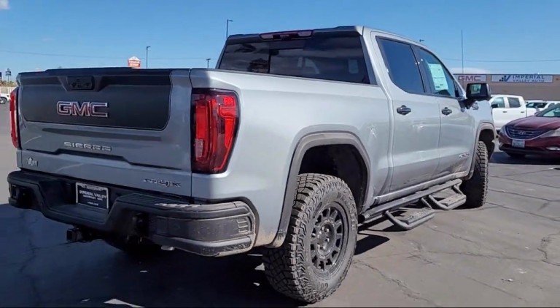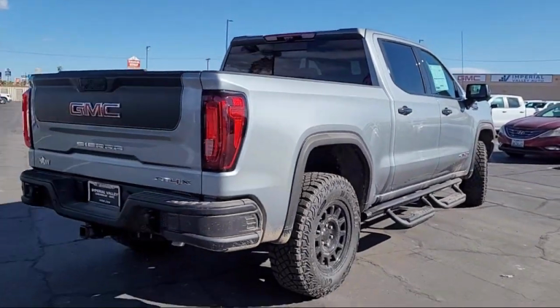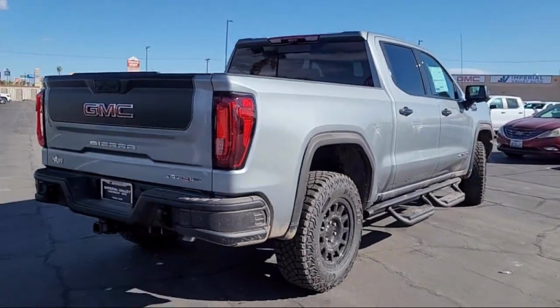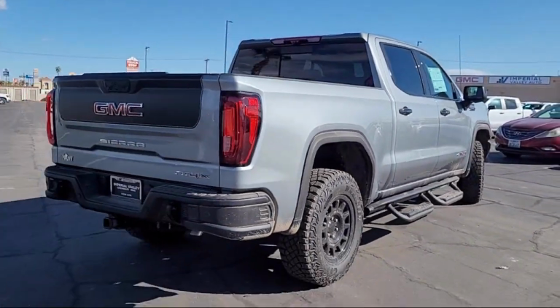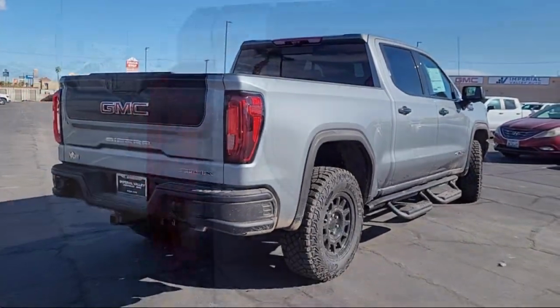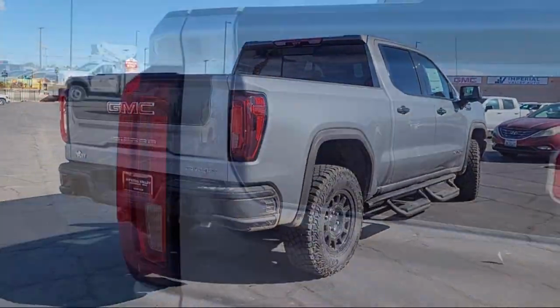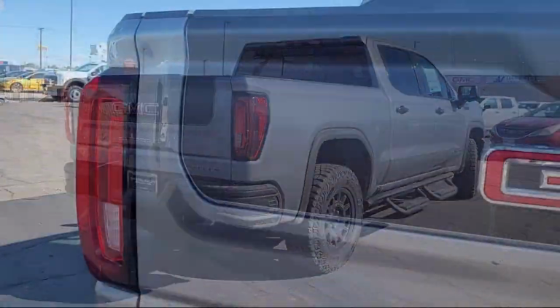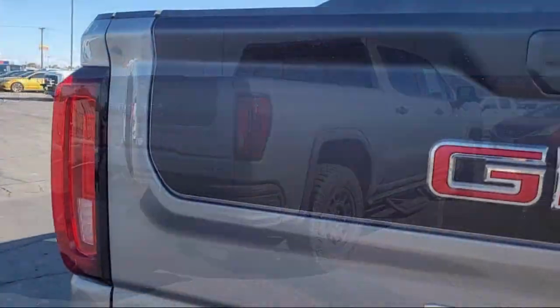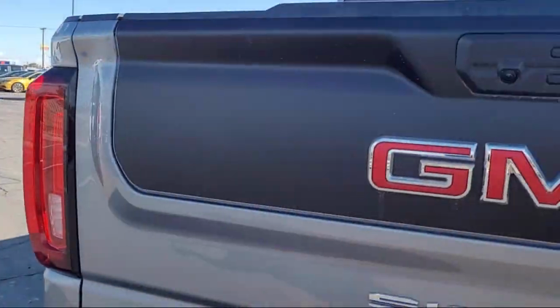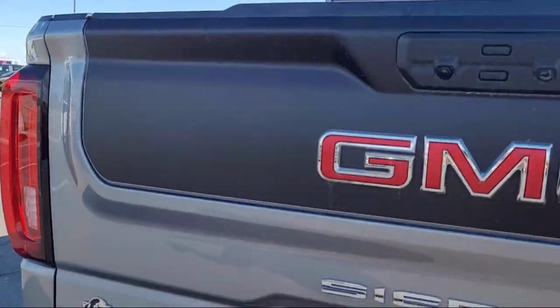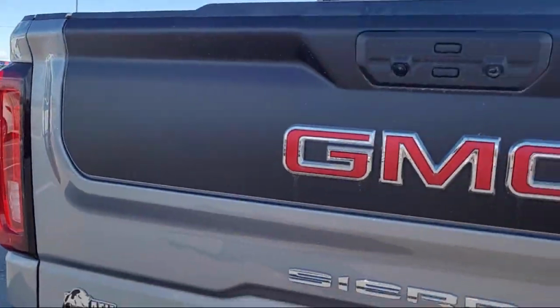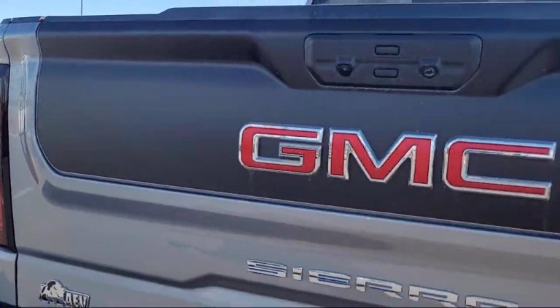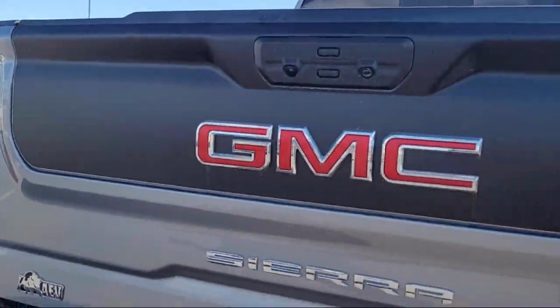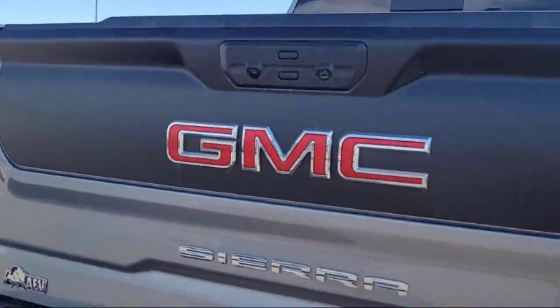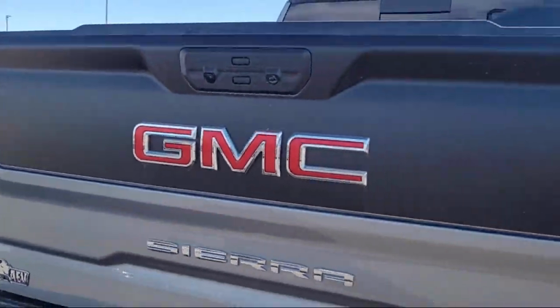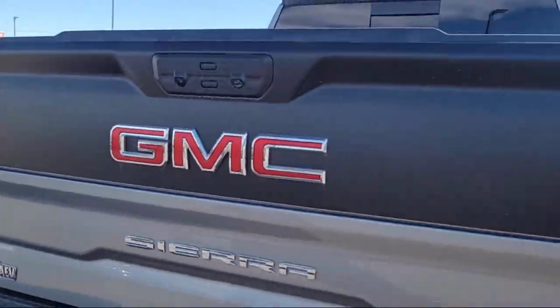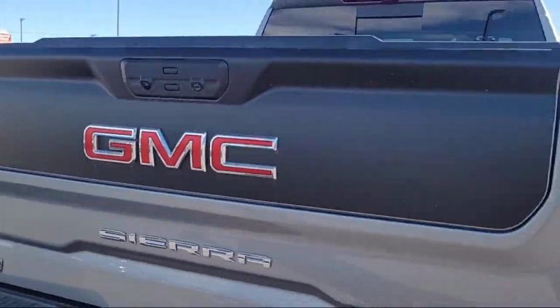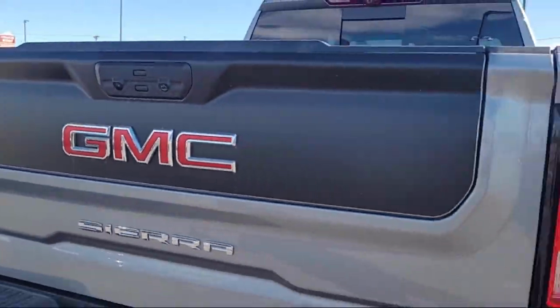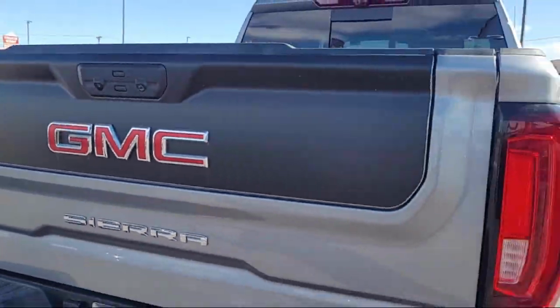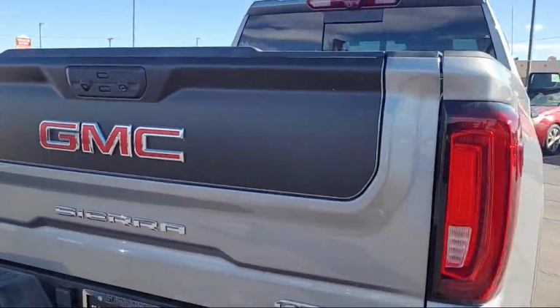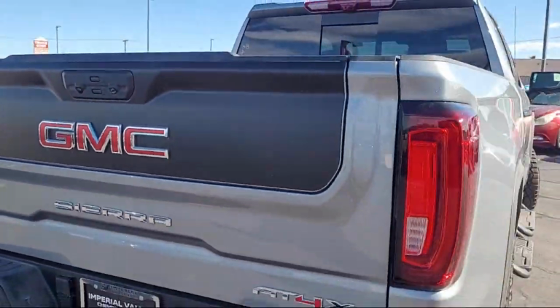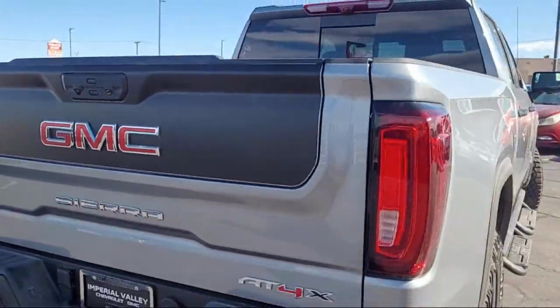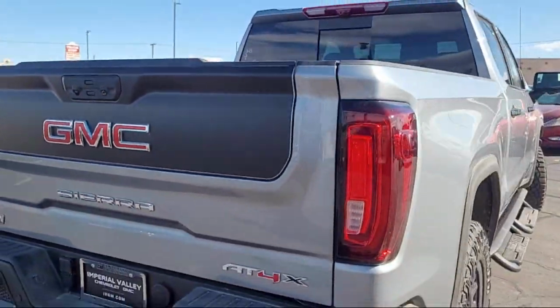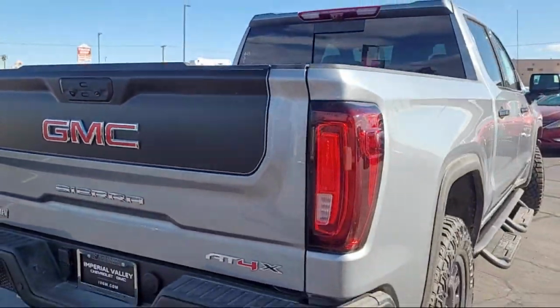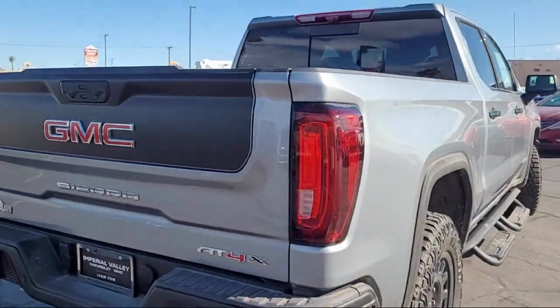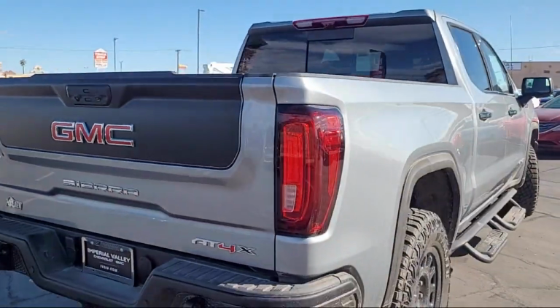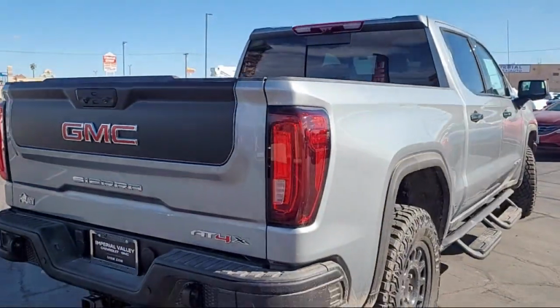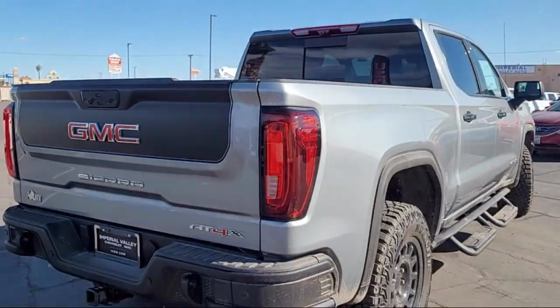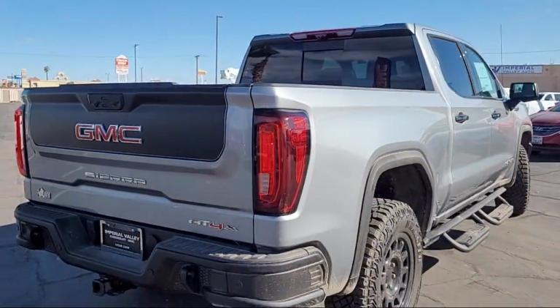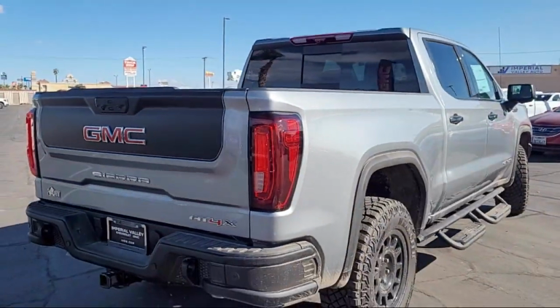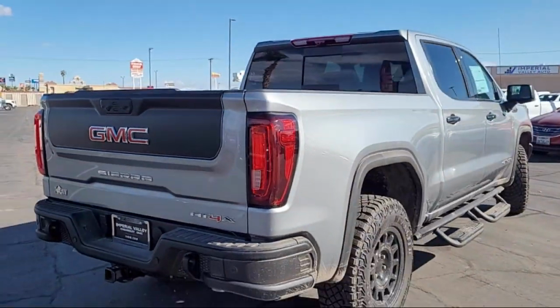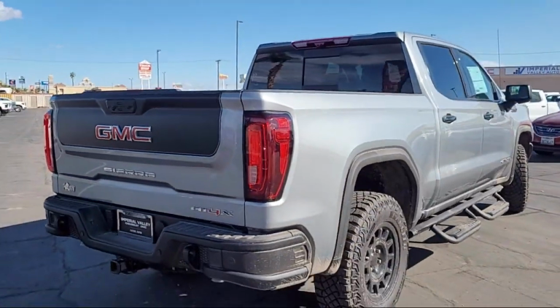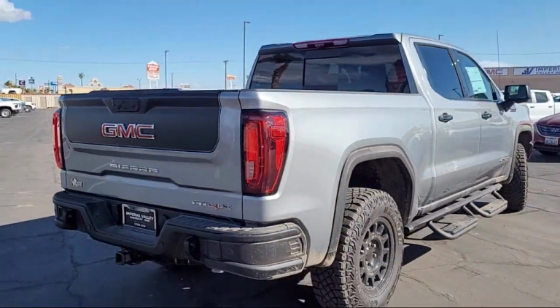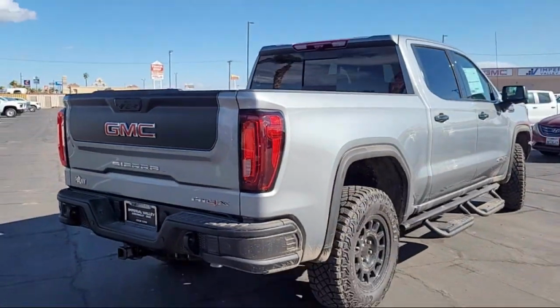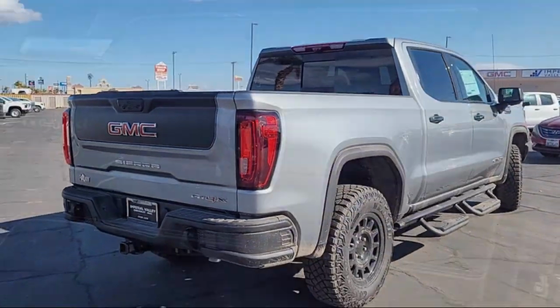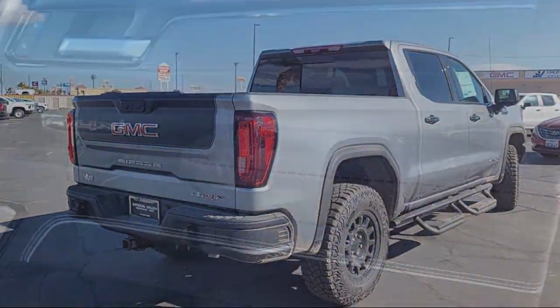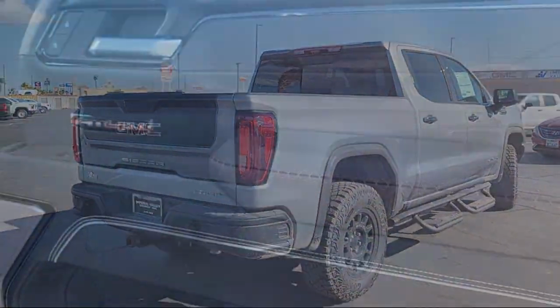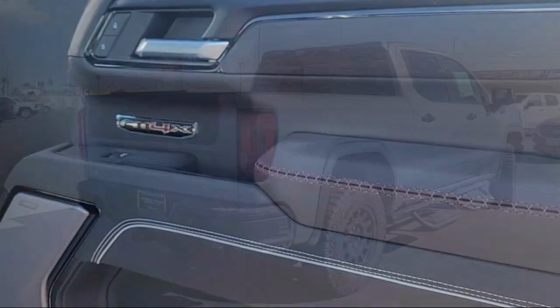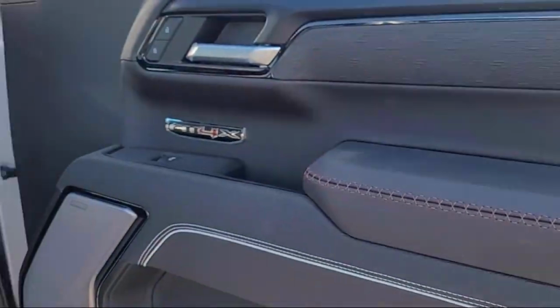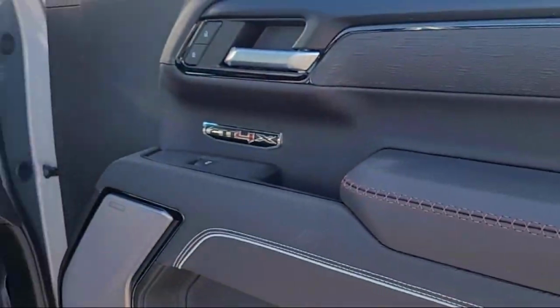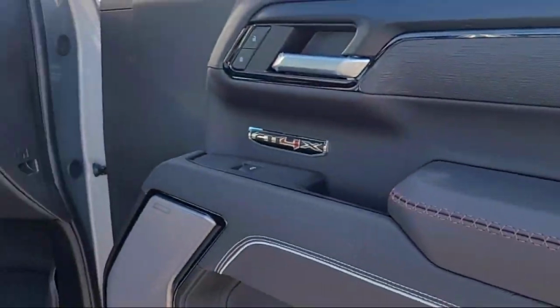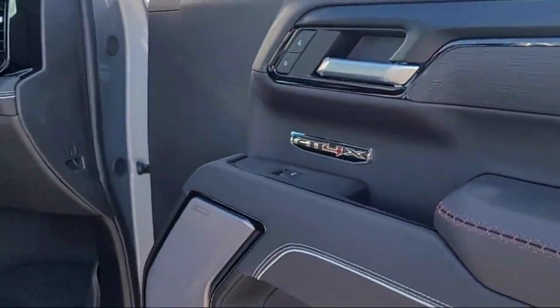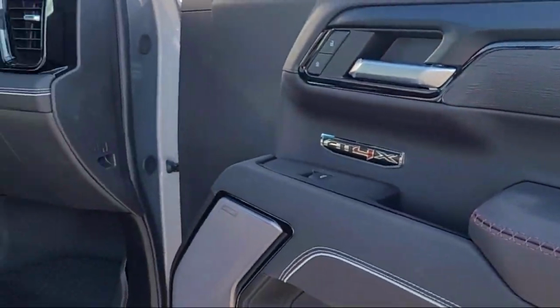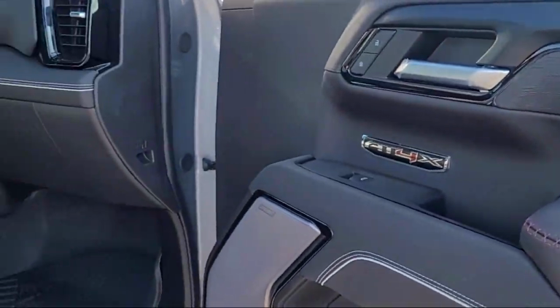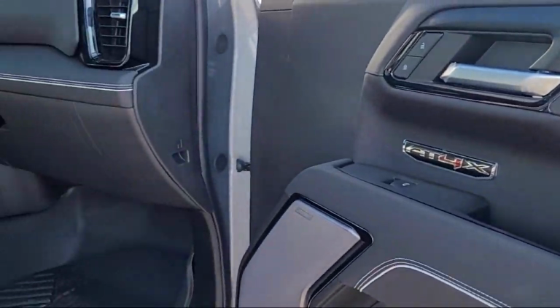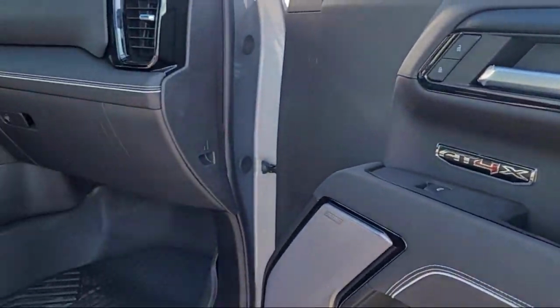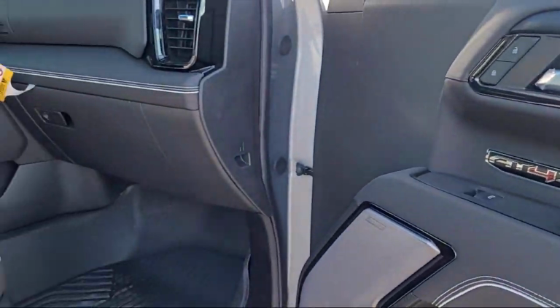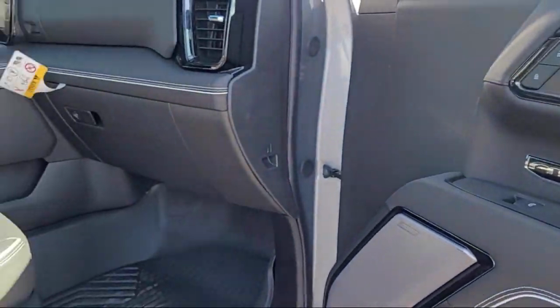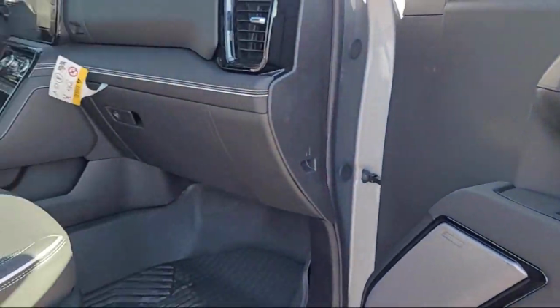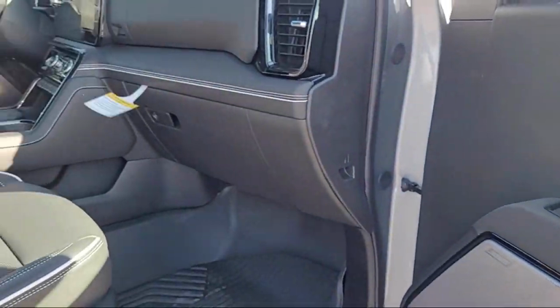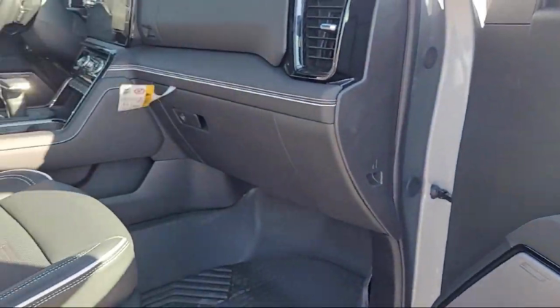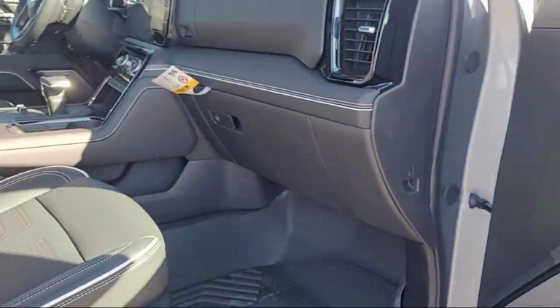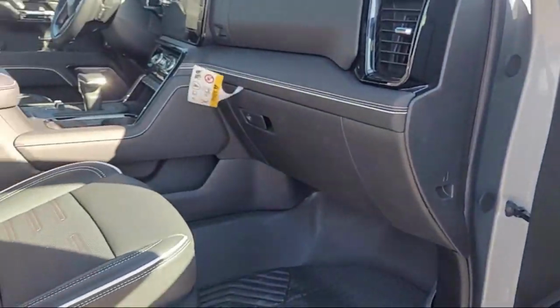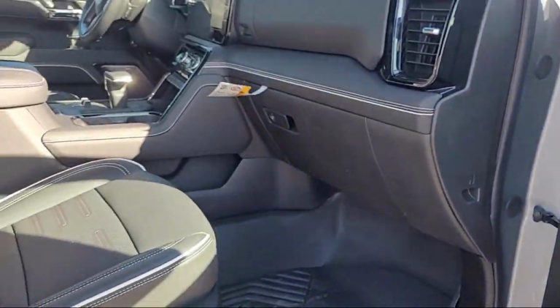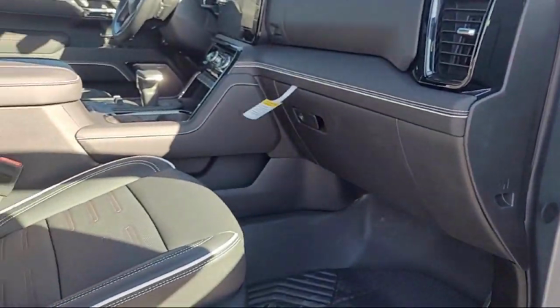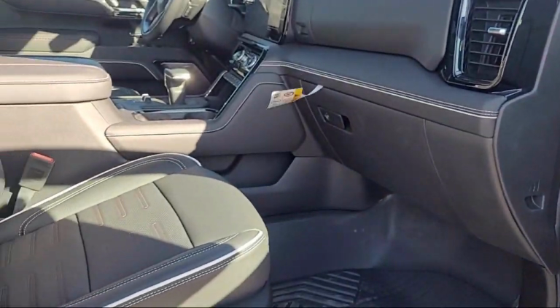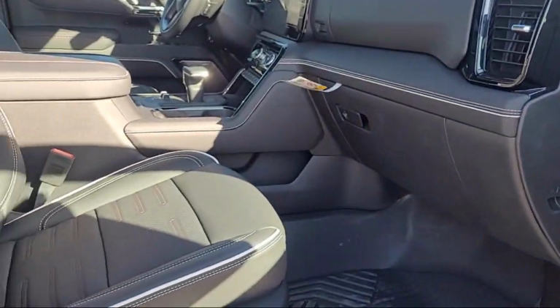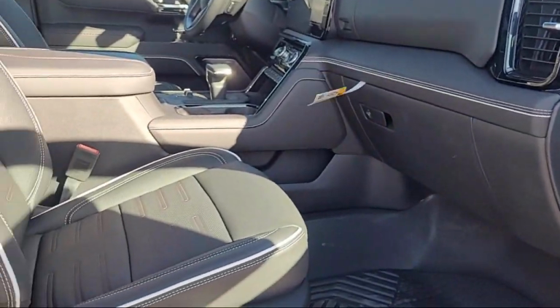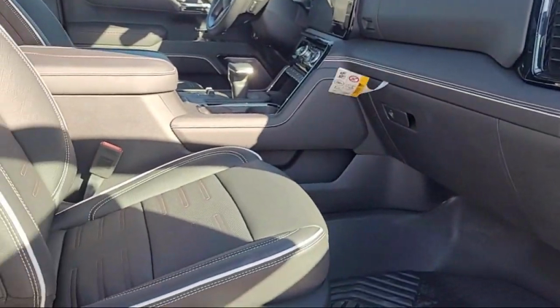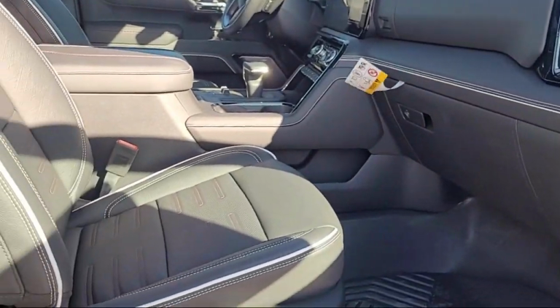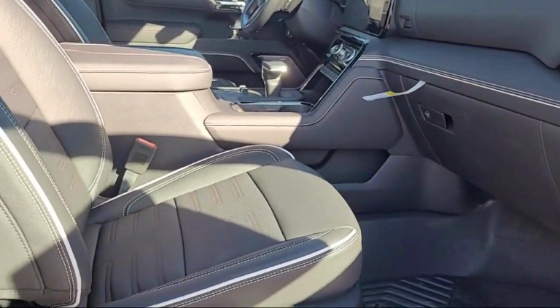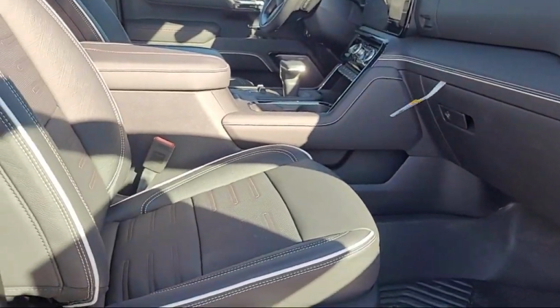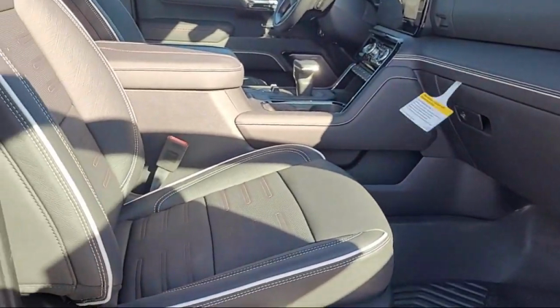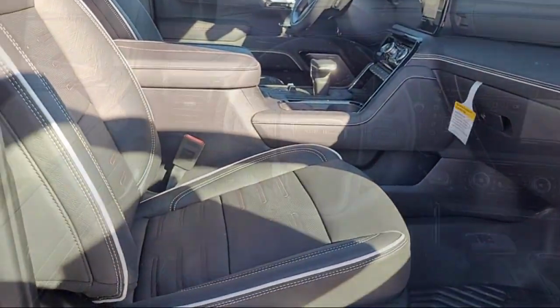Also included are wood door panel insert, trailering package, lane keep assist with lane departure warning, and LED cargo area lighting.